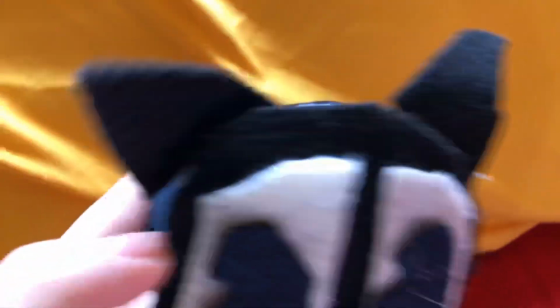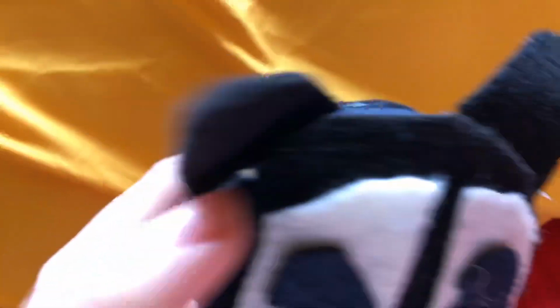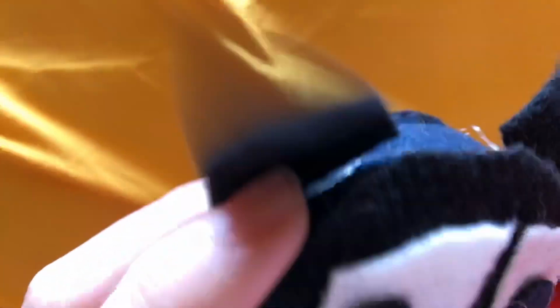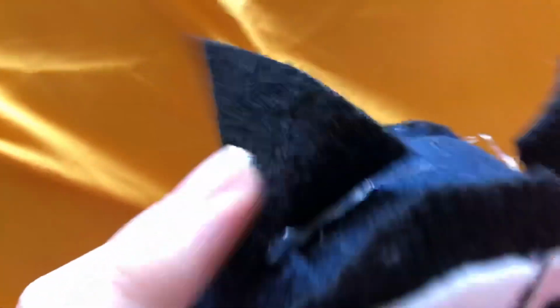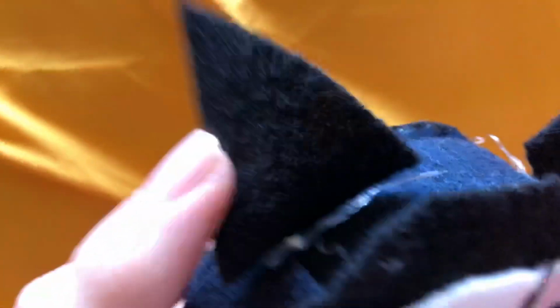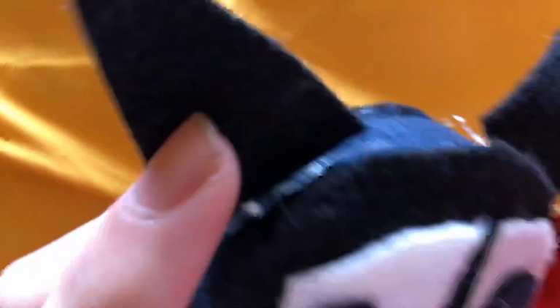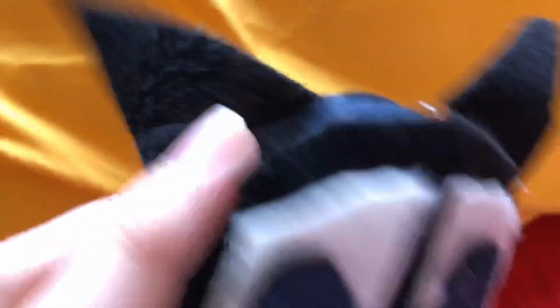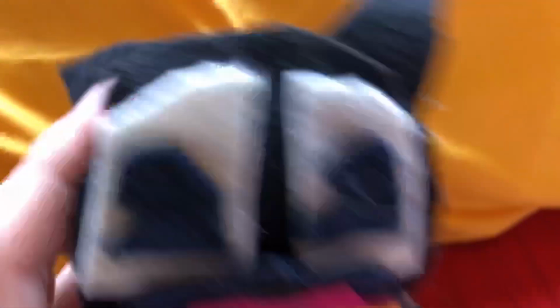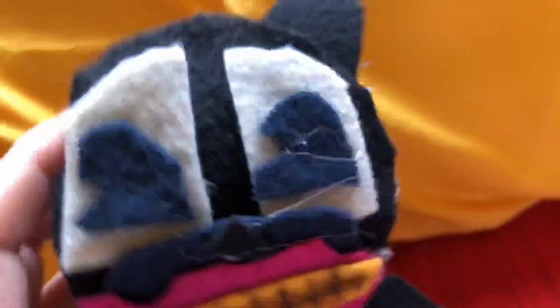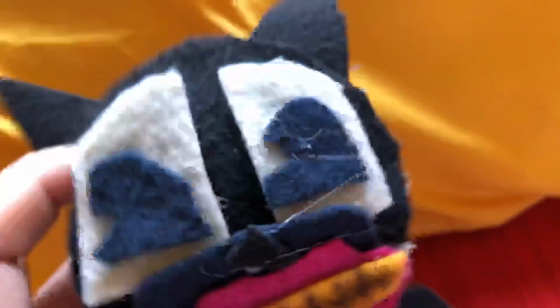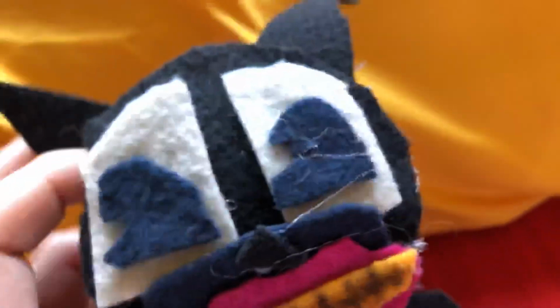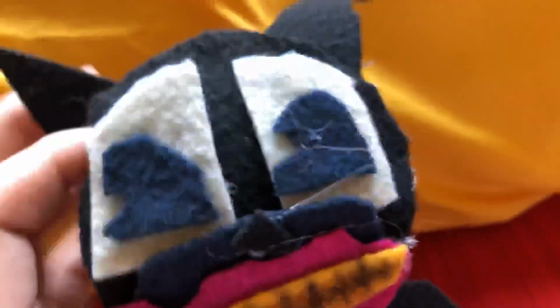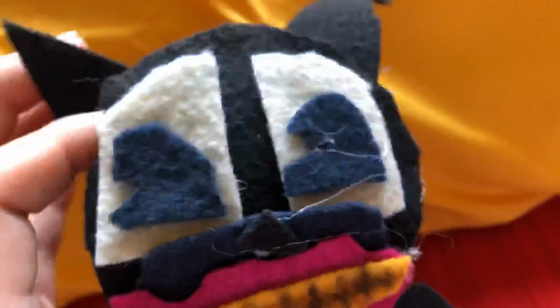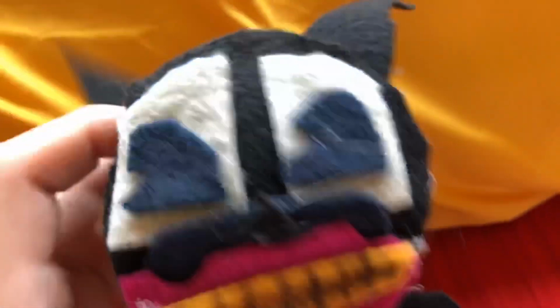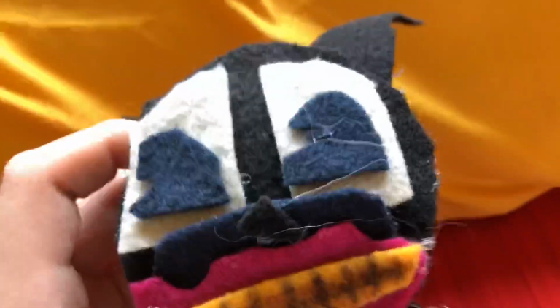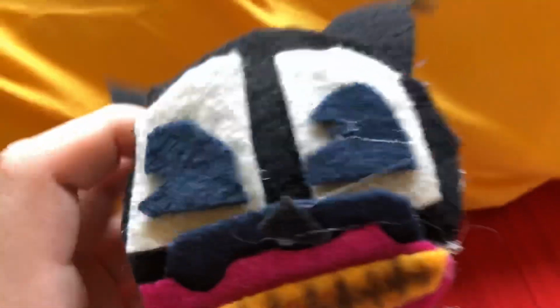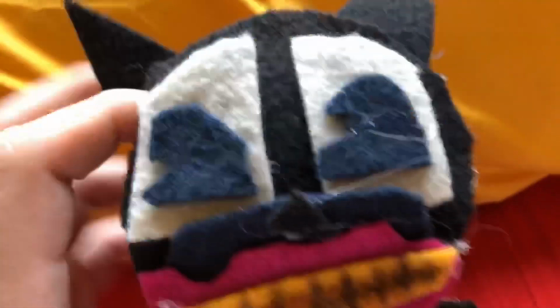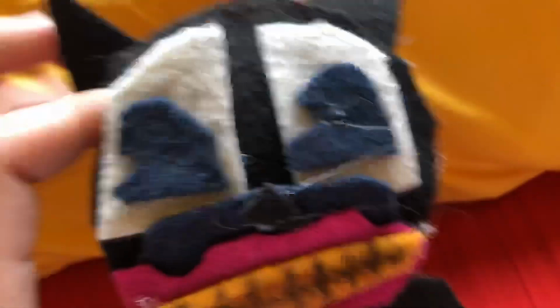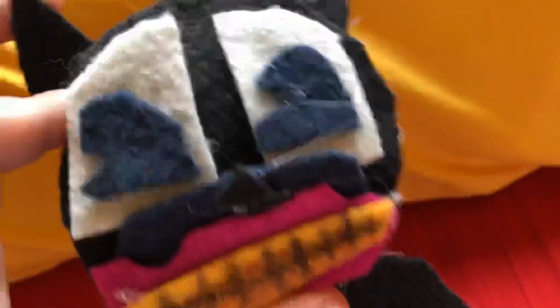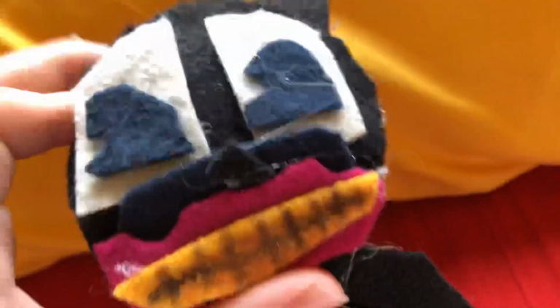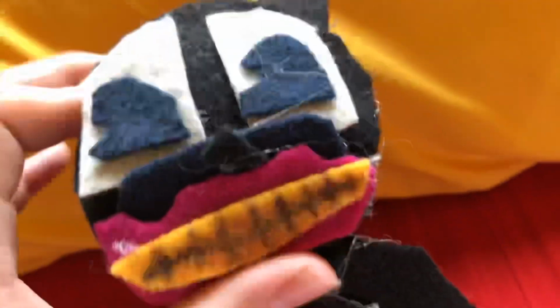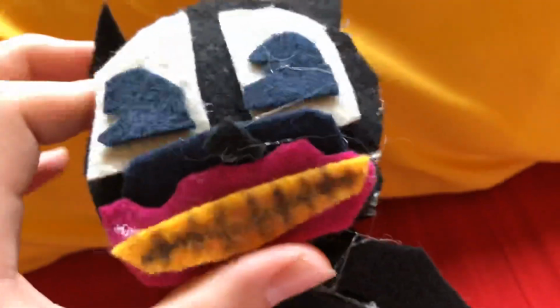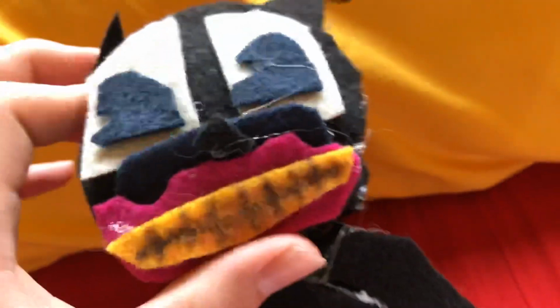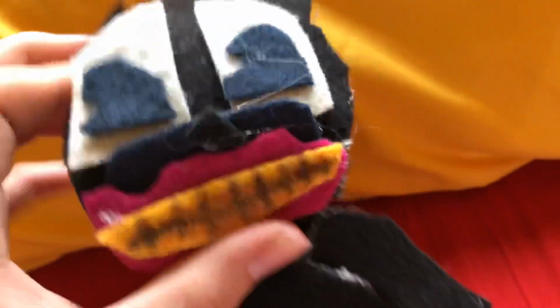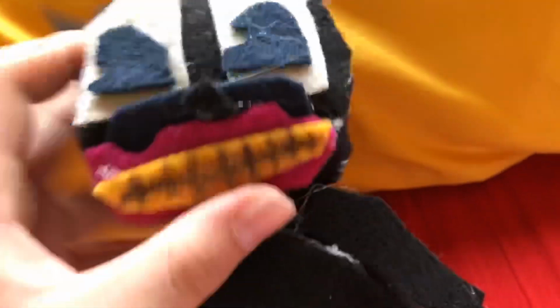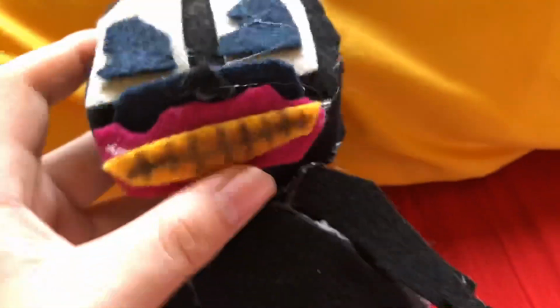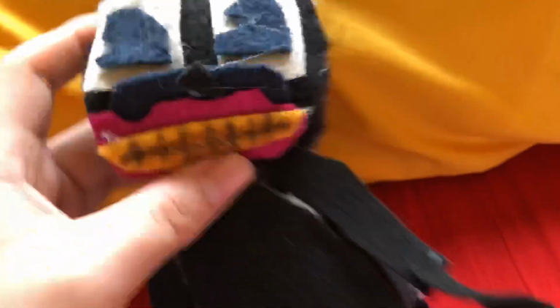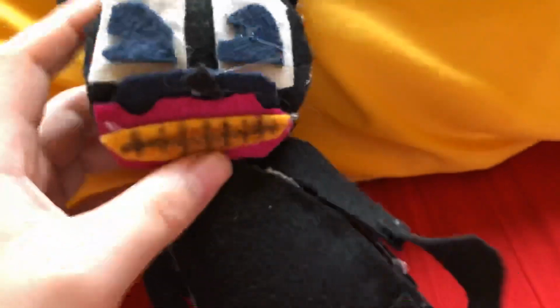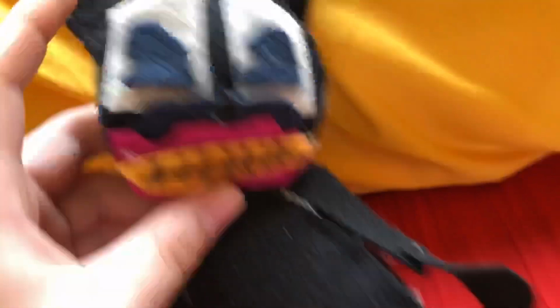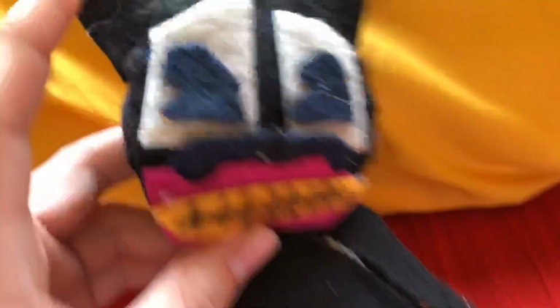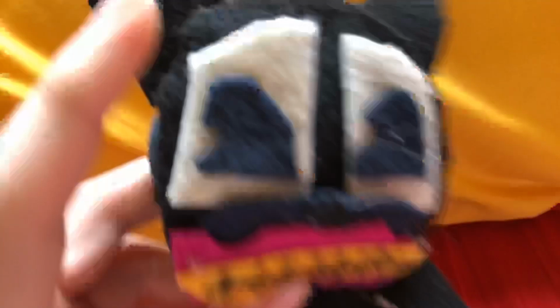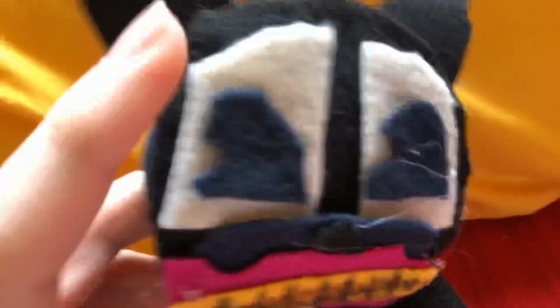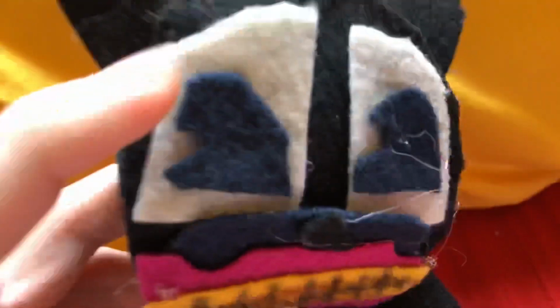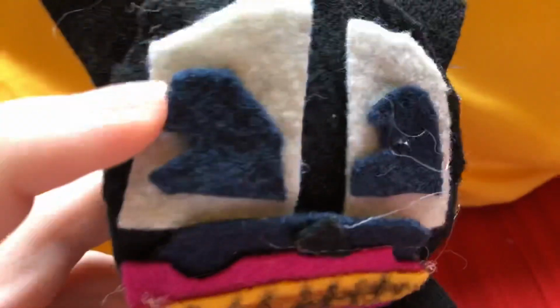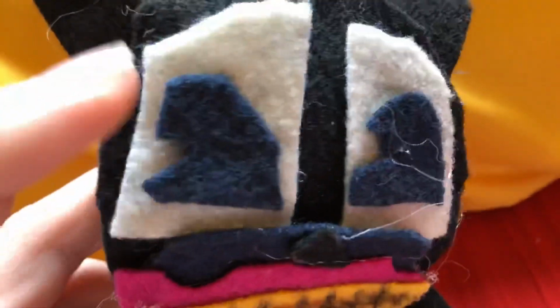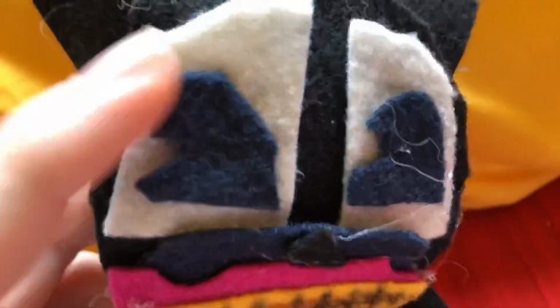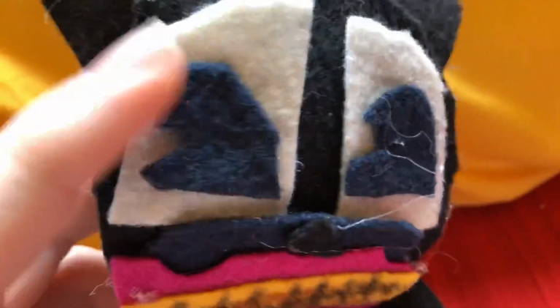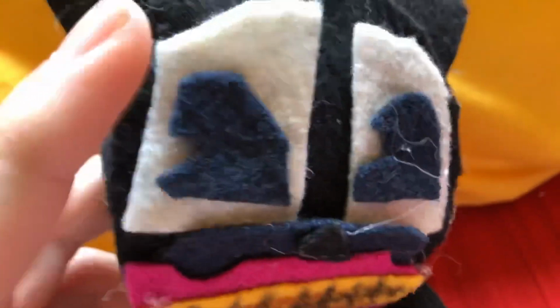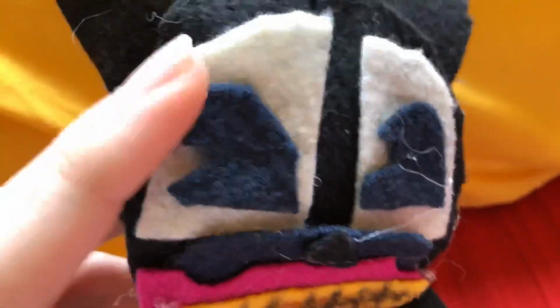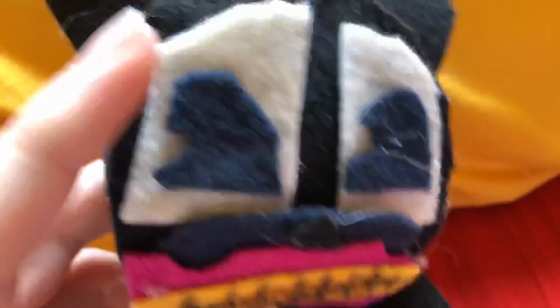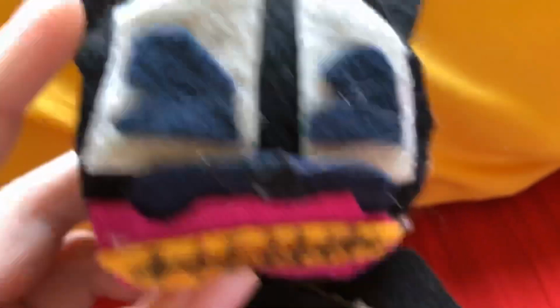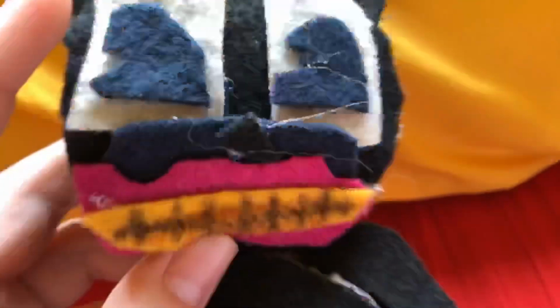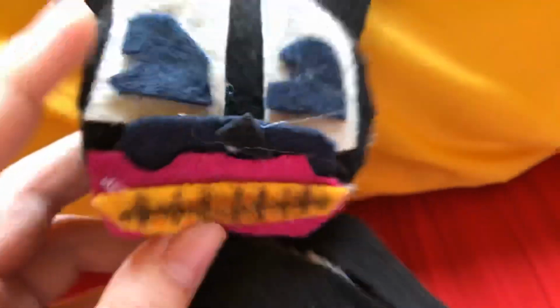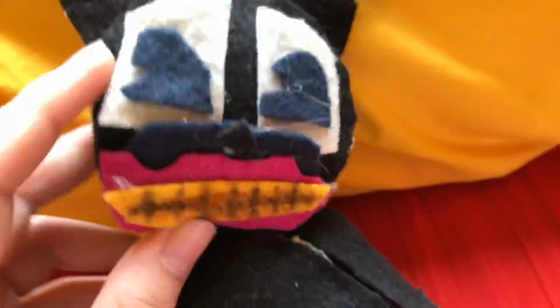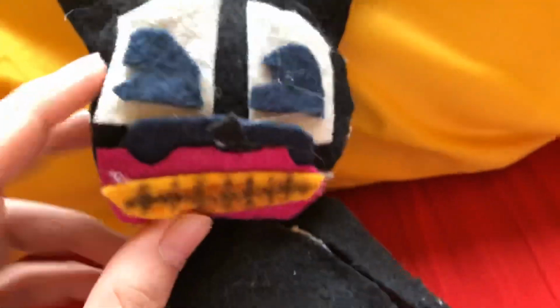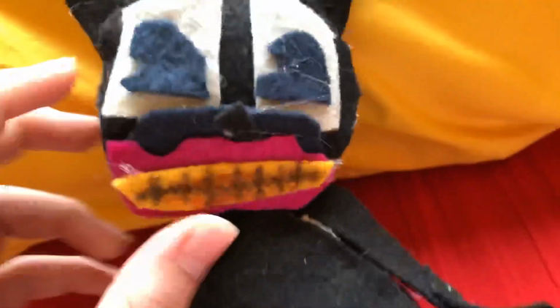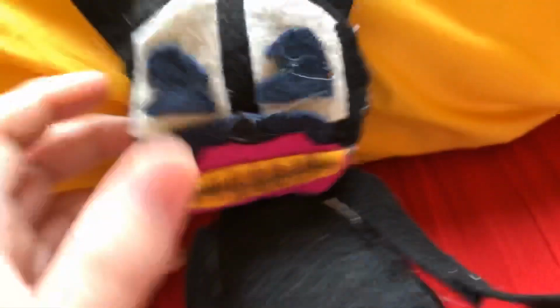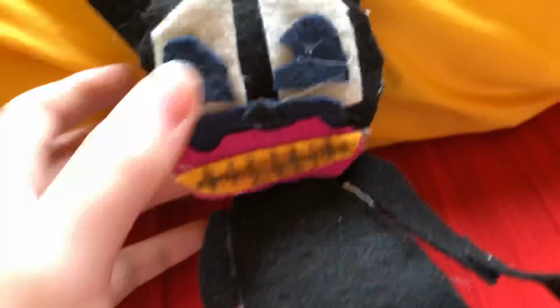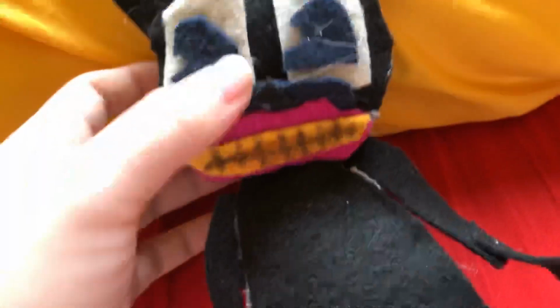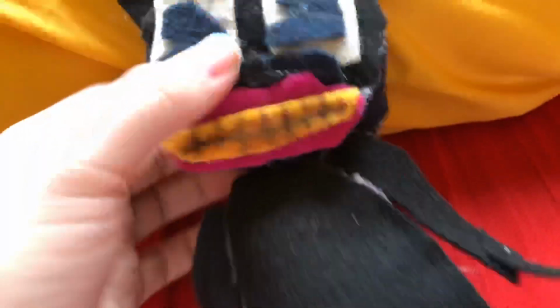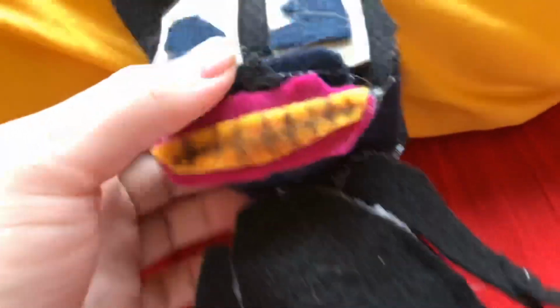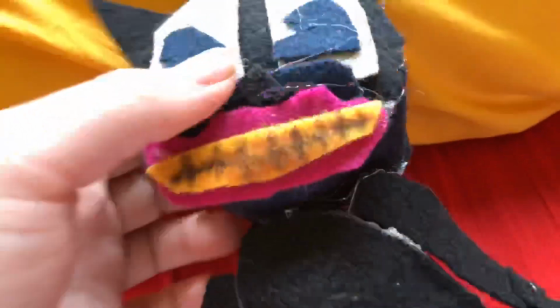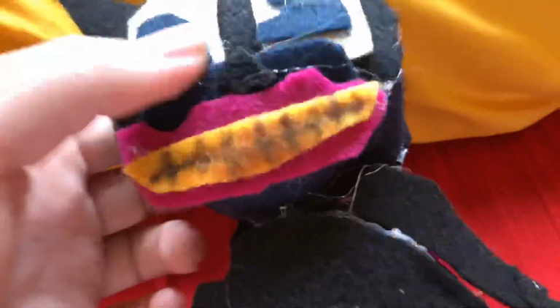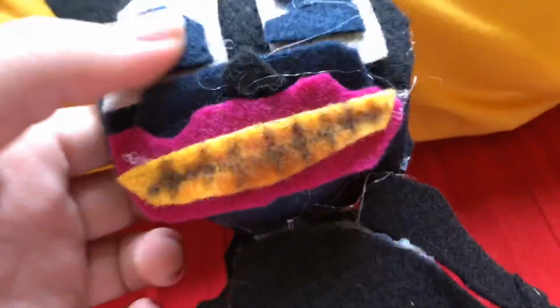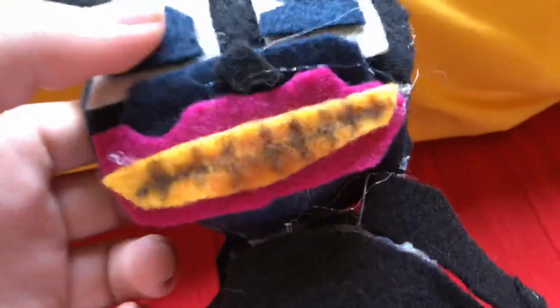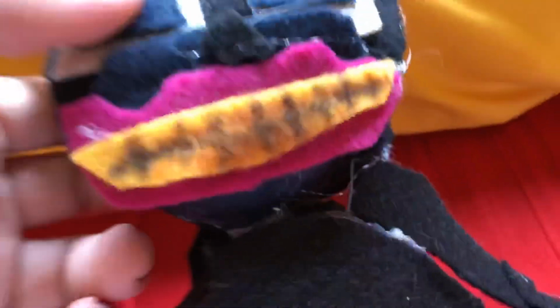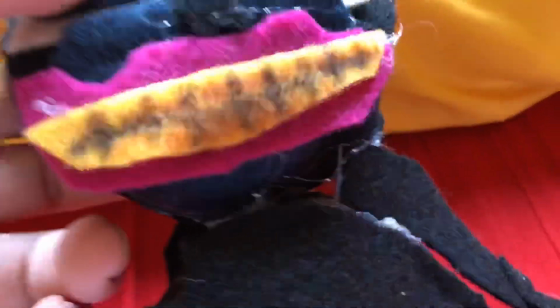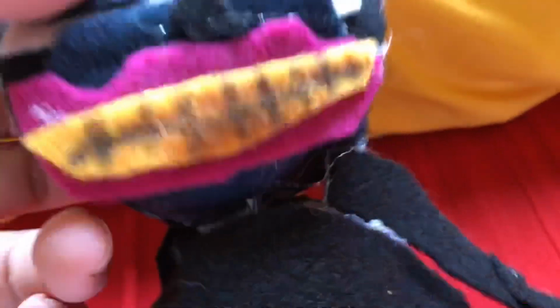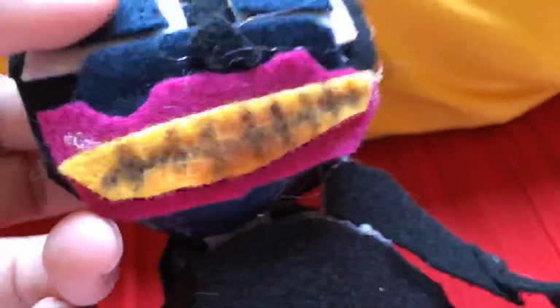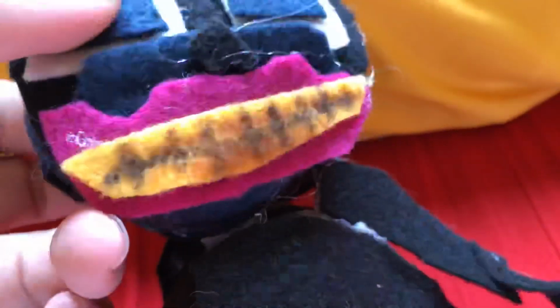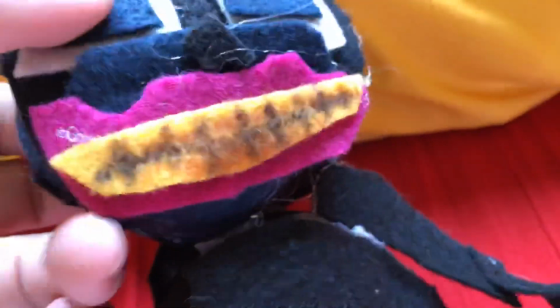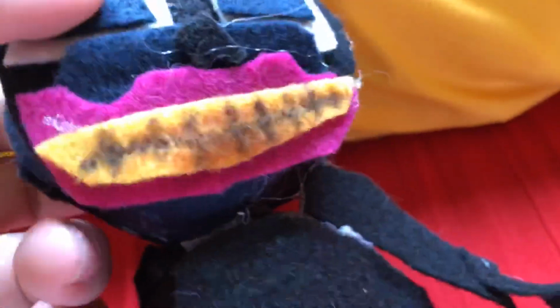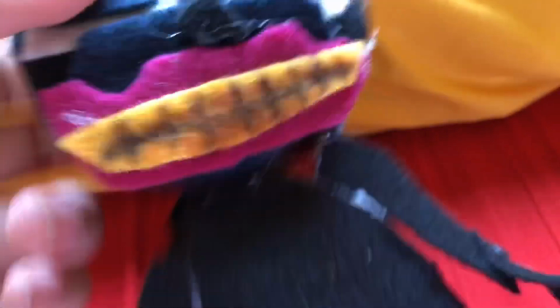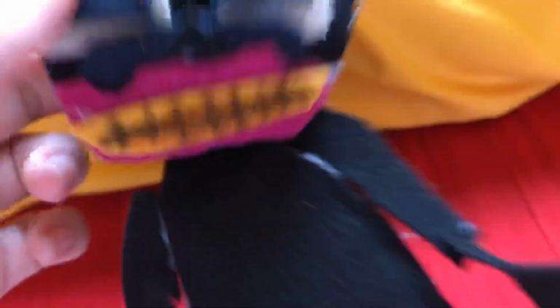Here are the ears, the face, the Pac-Man eyes, and the teeth.